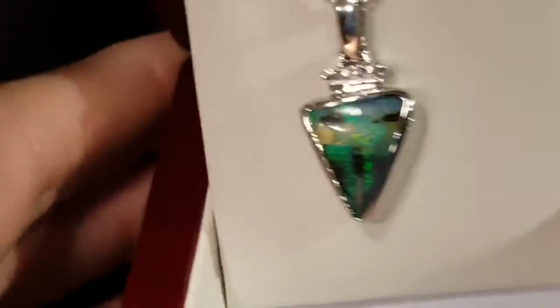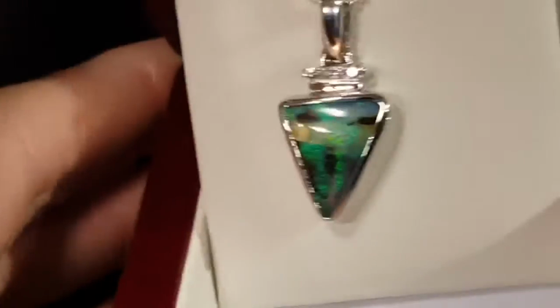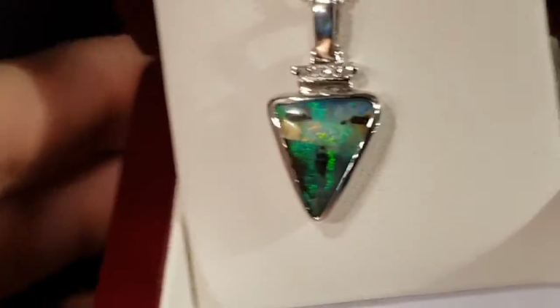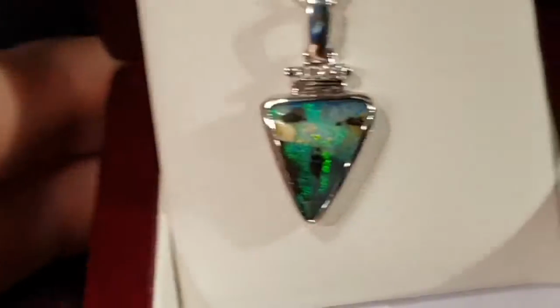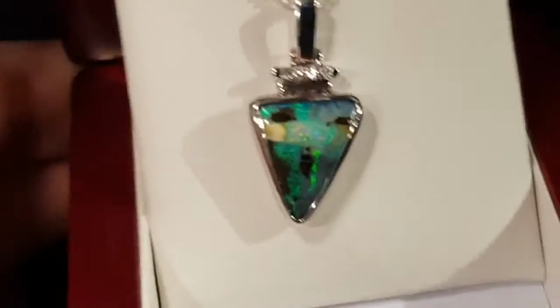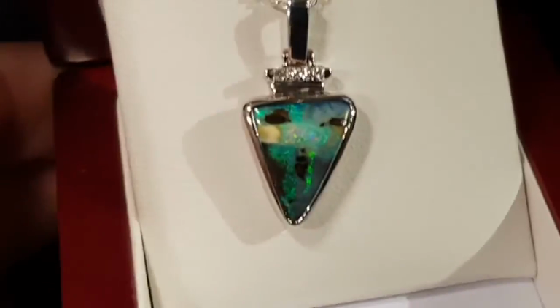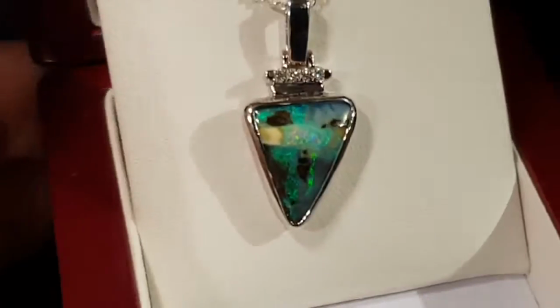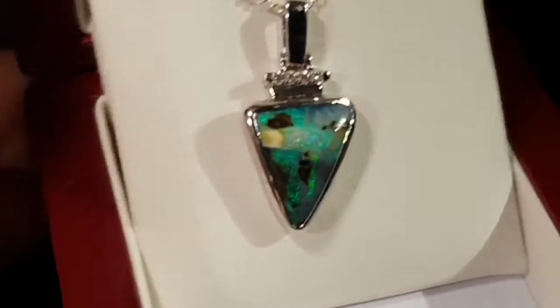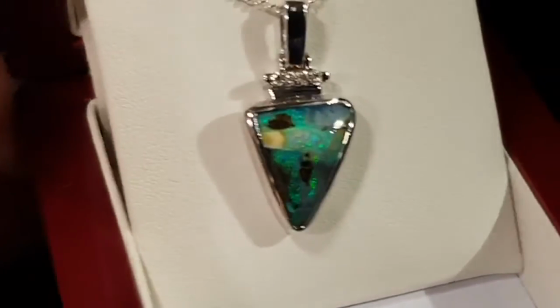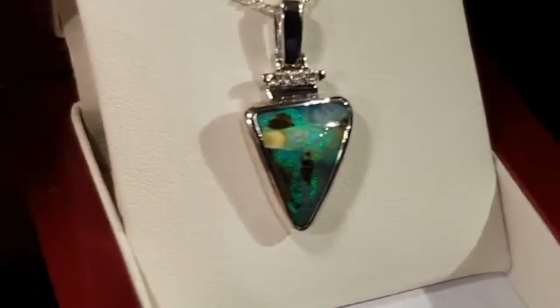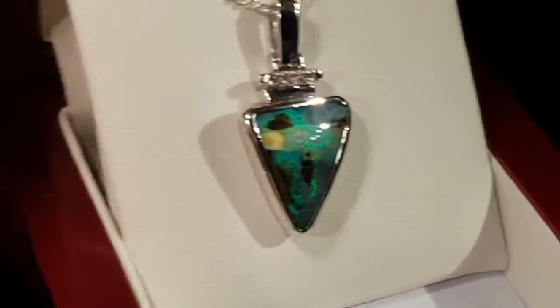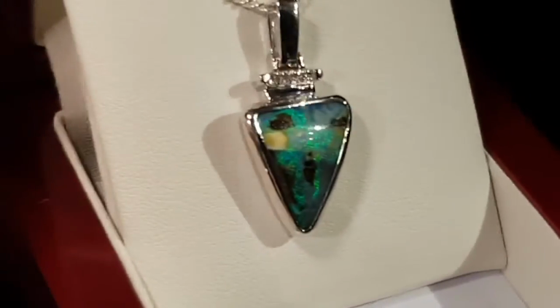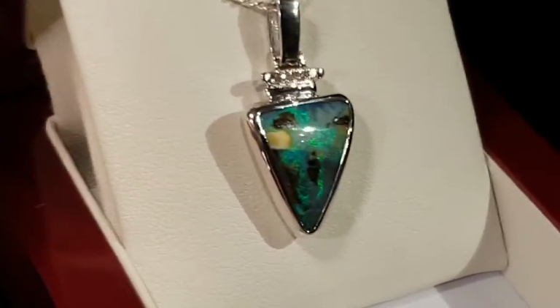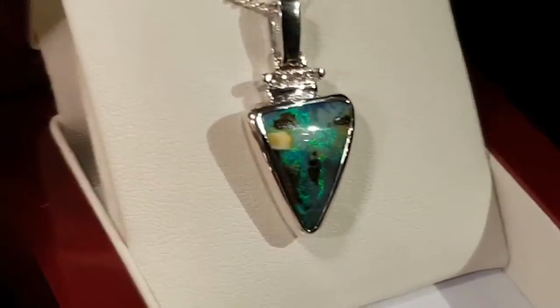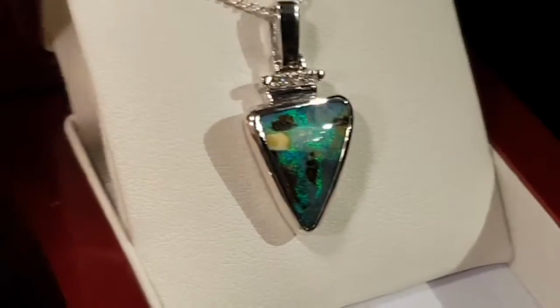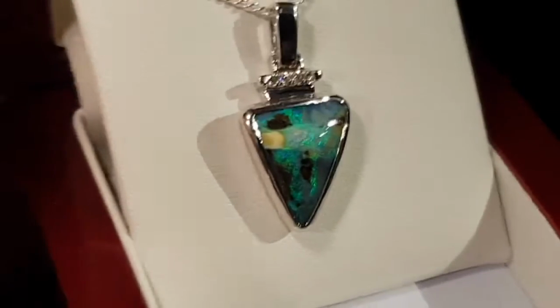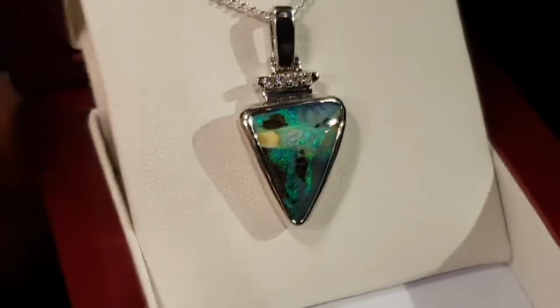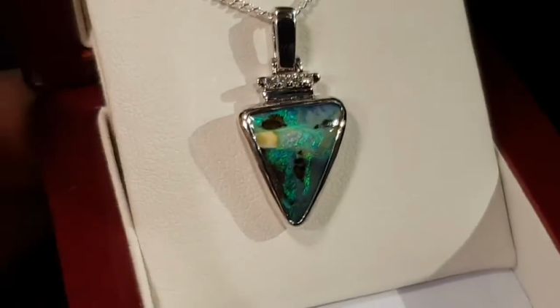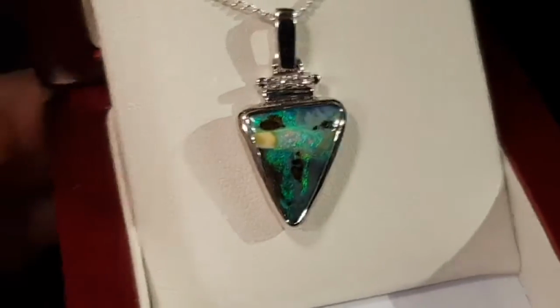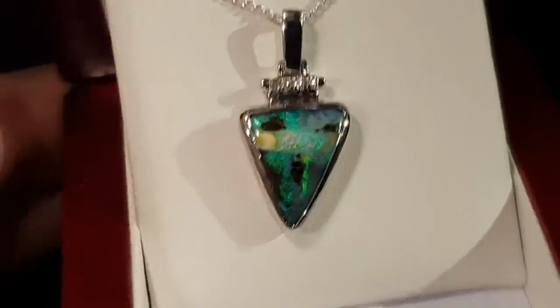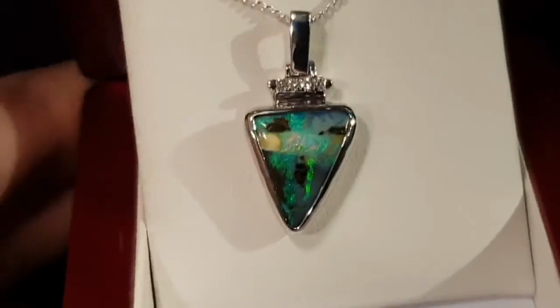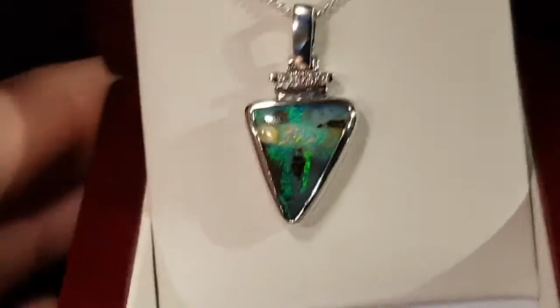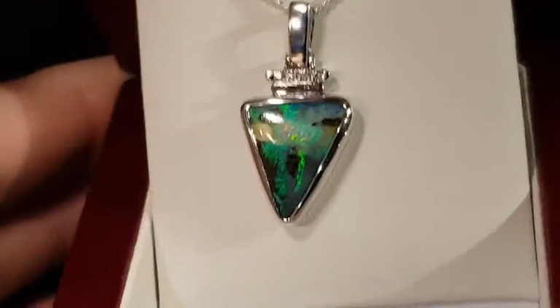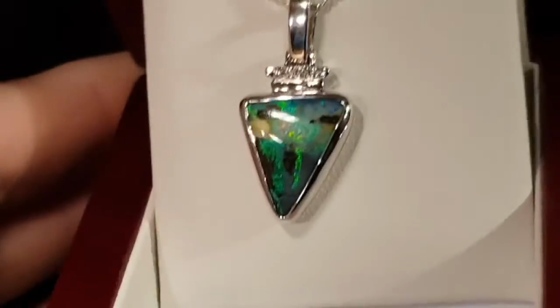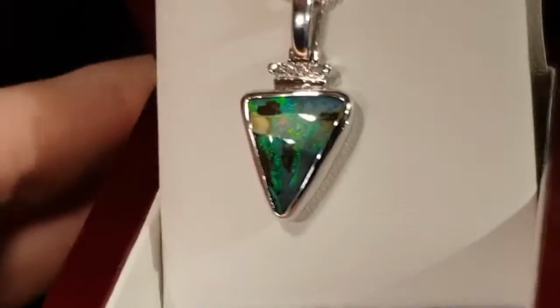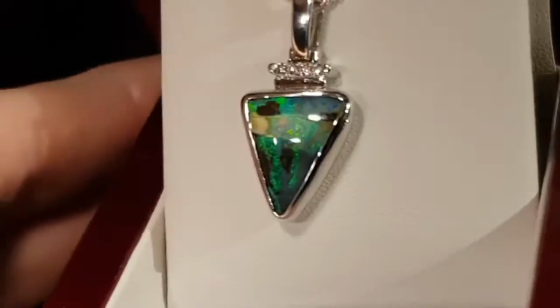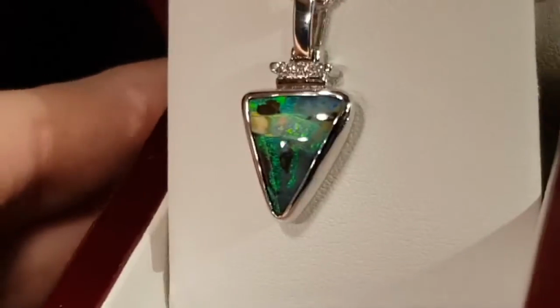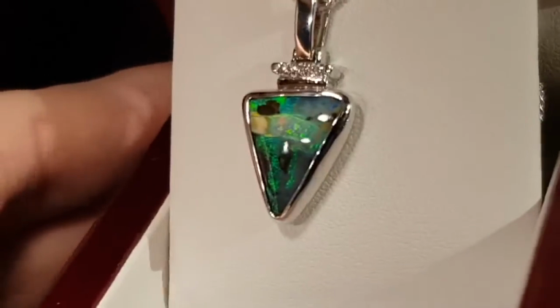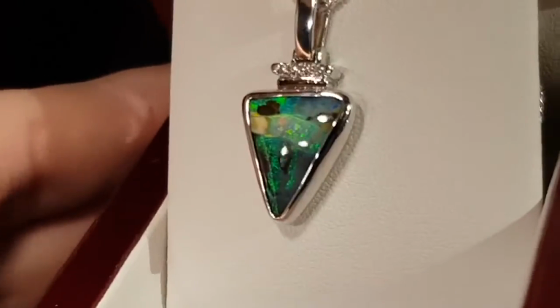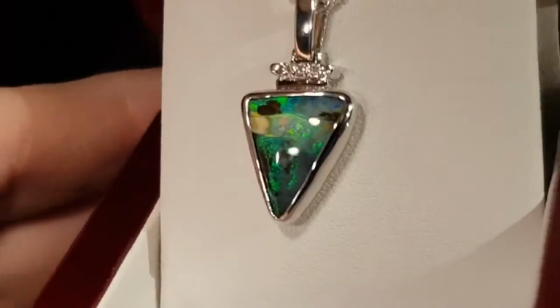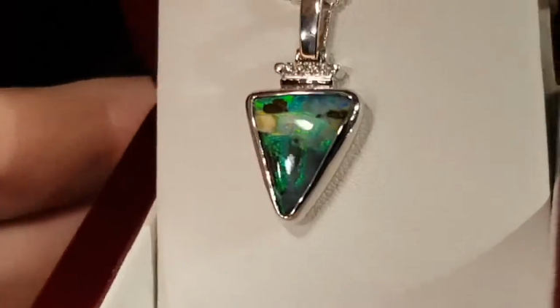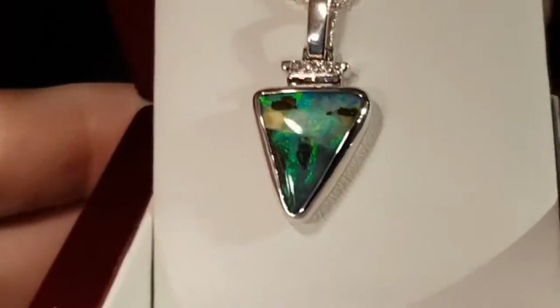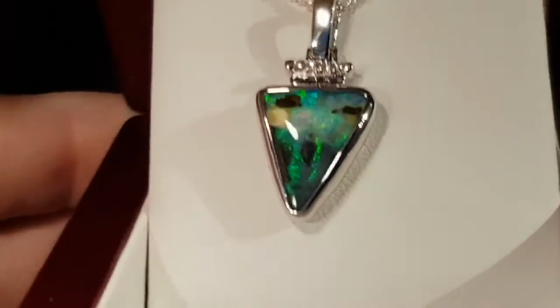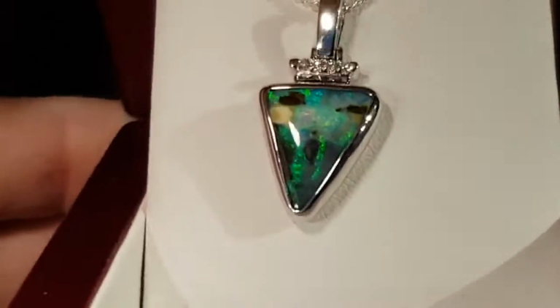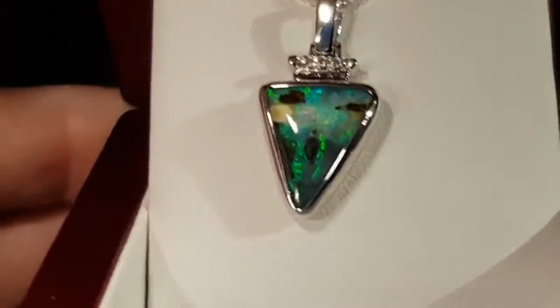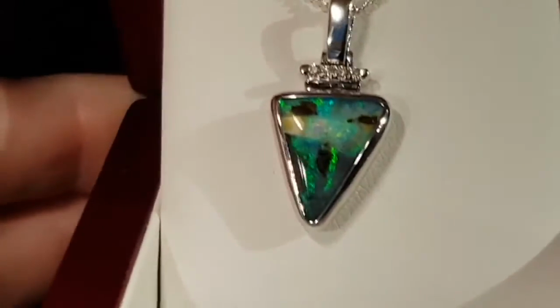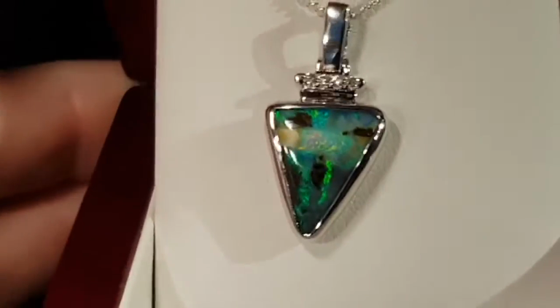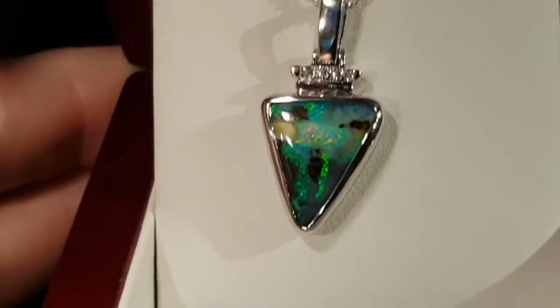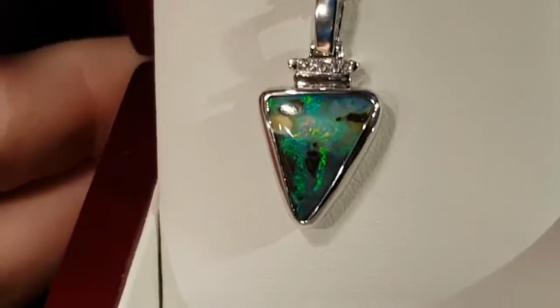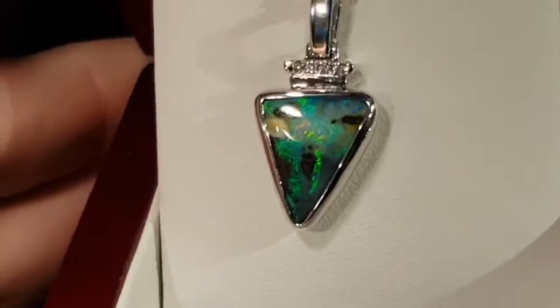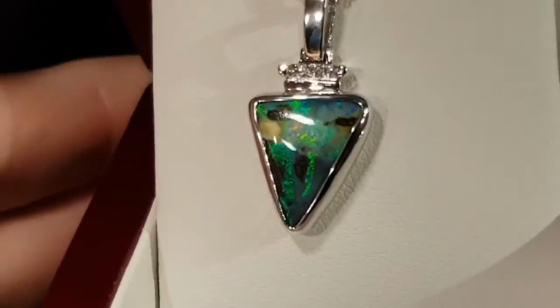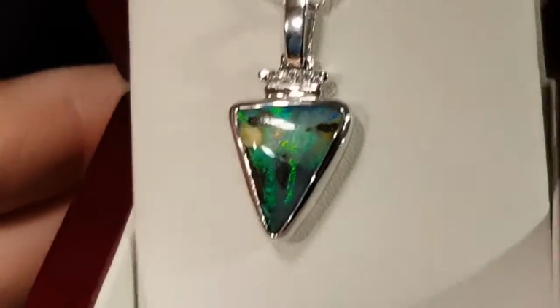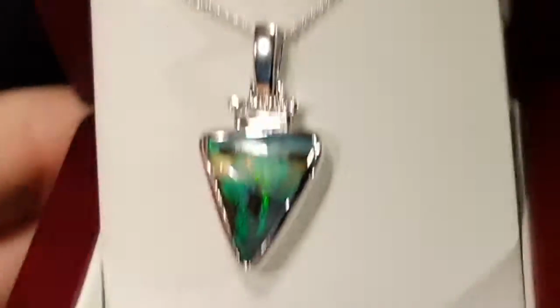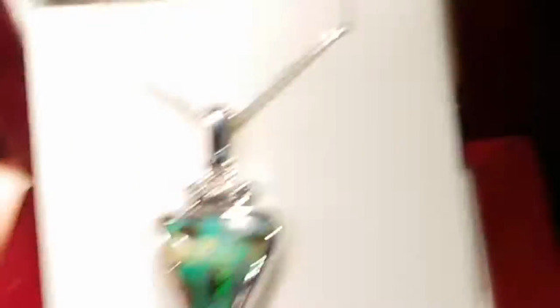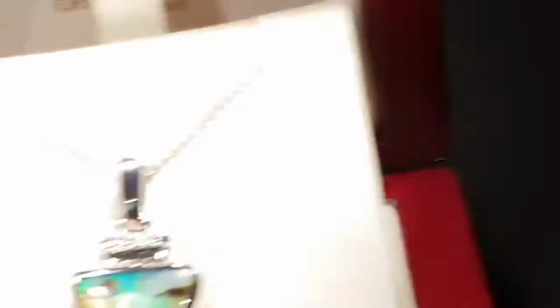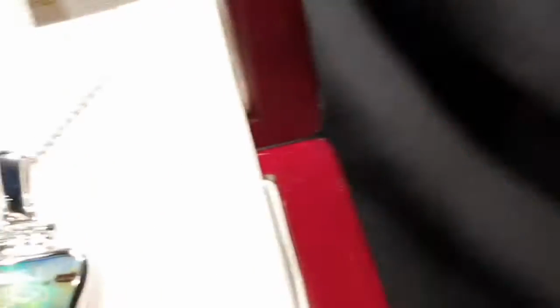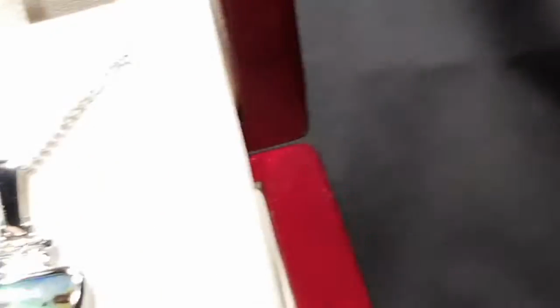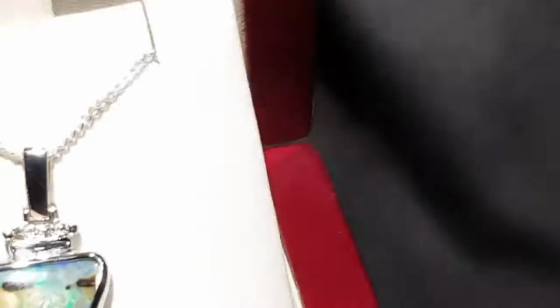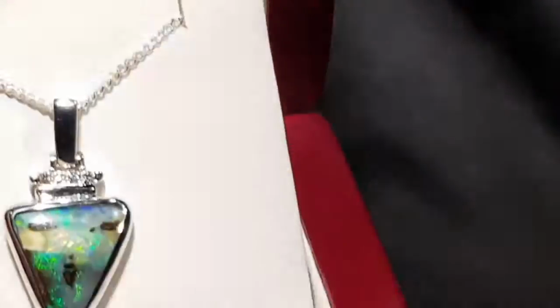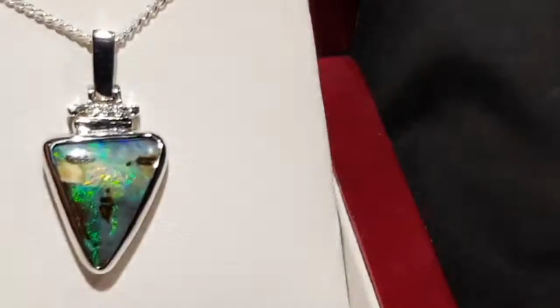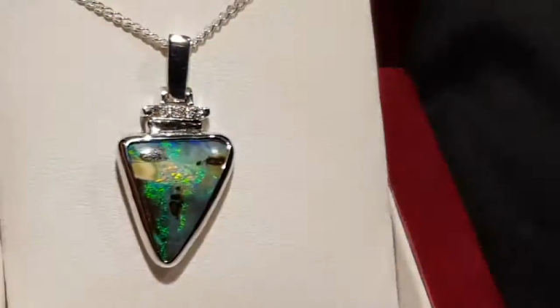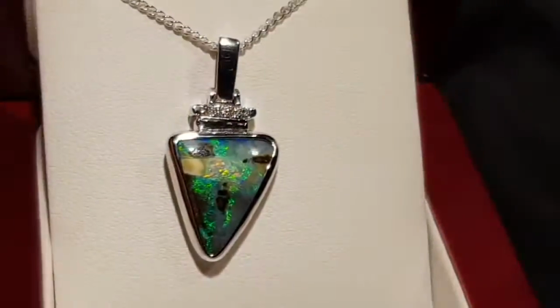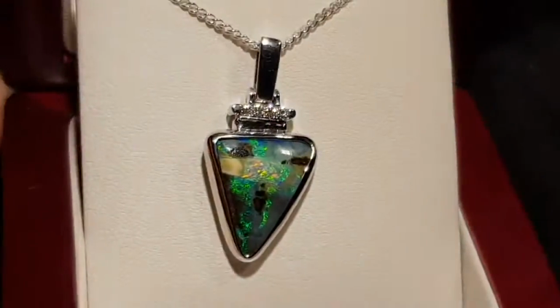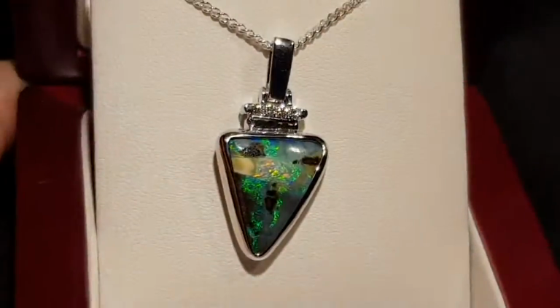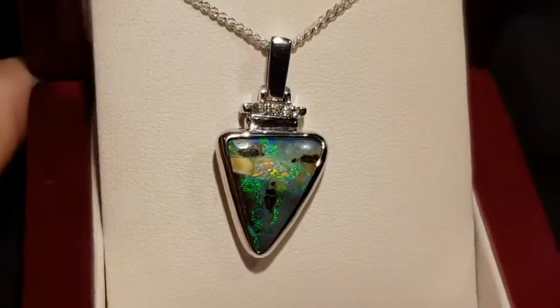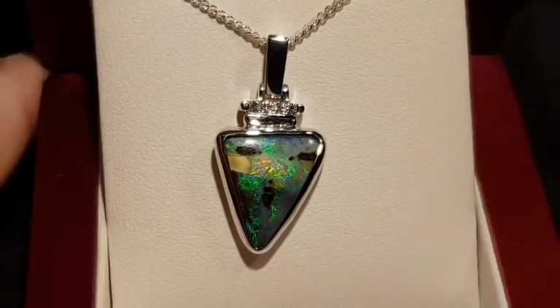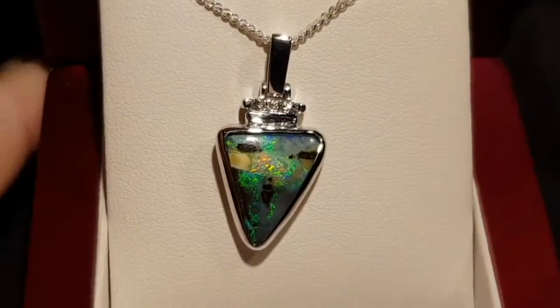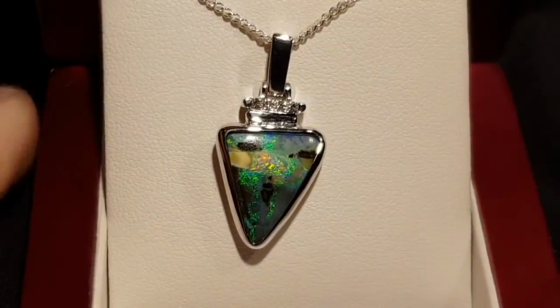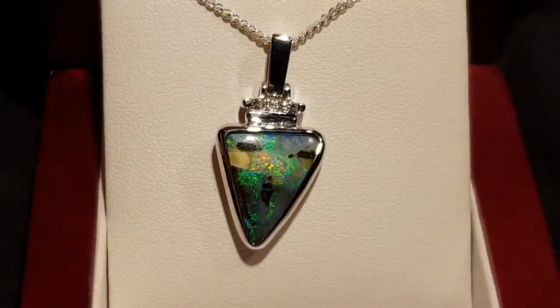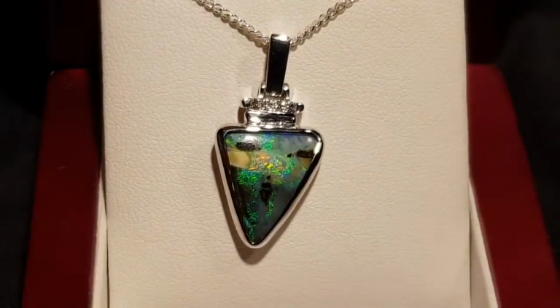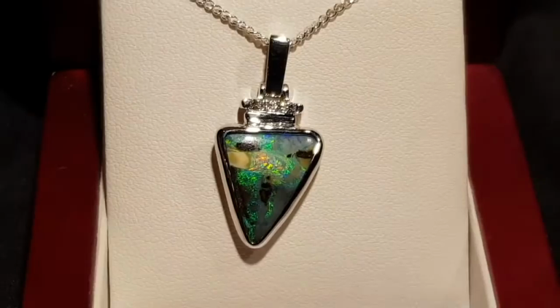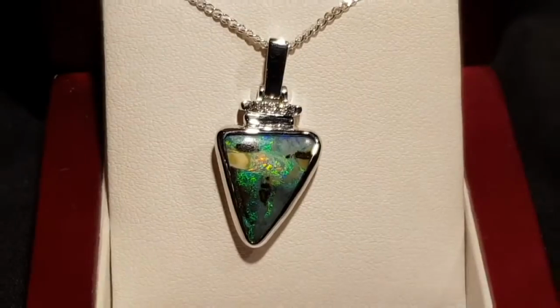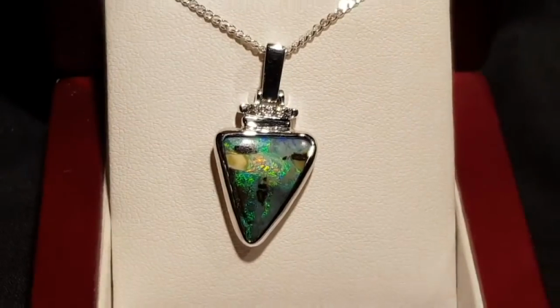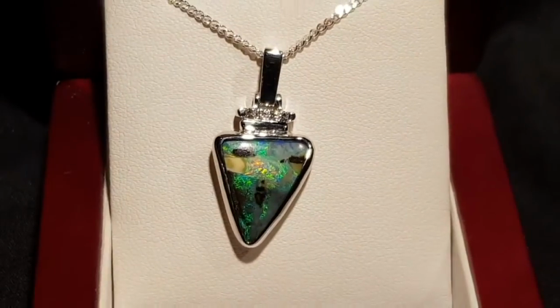I'll show you what it's like in low light. You still need a bit of light, but look how well it holds up — just fantastic, very nice, very compelling.